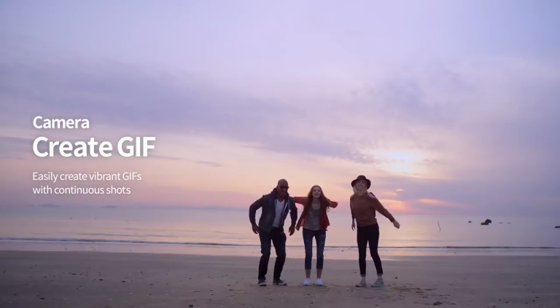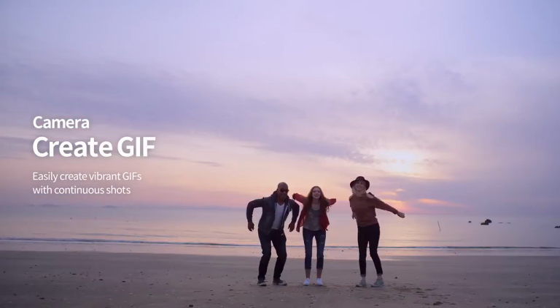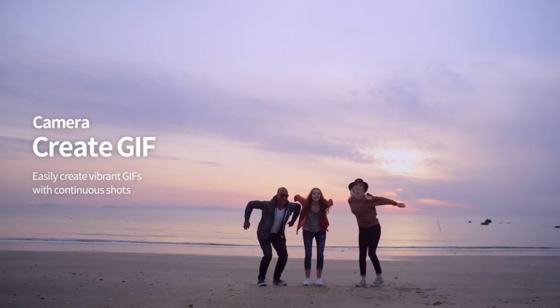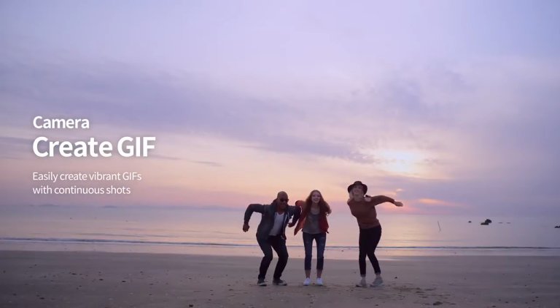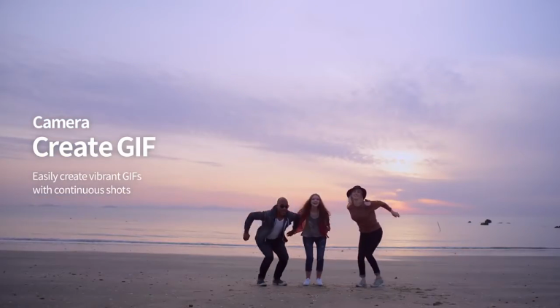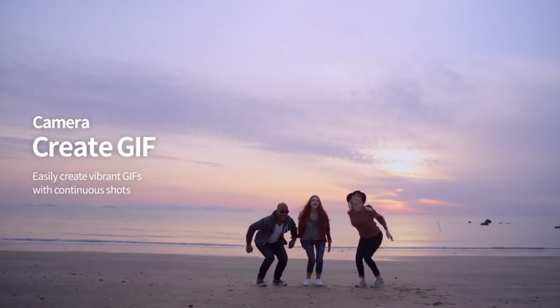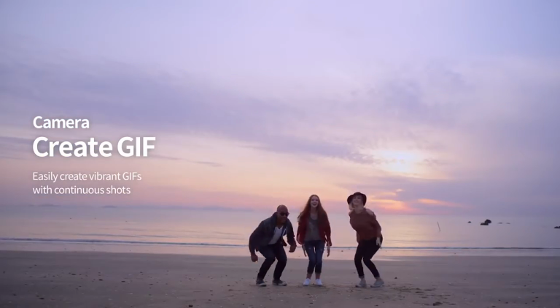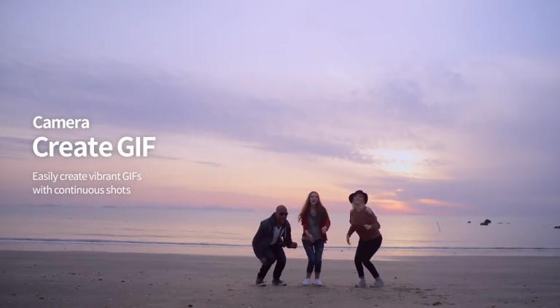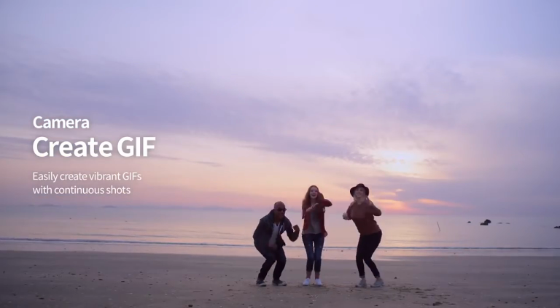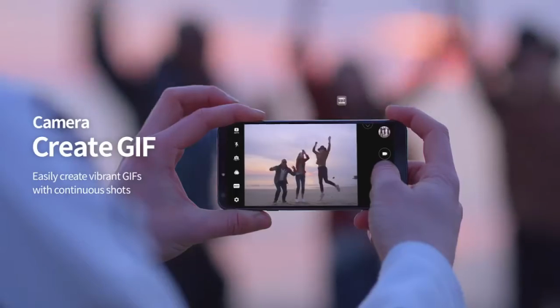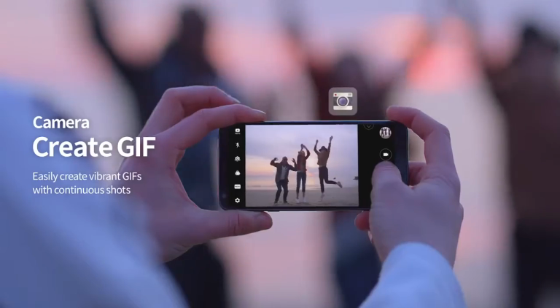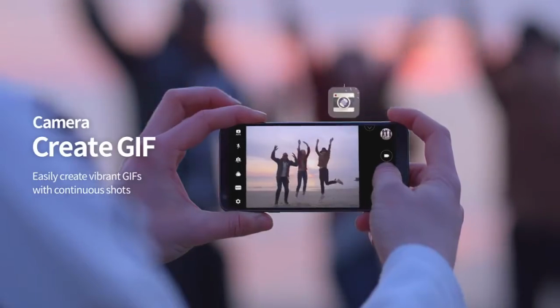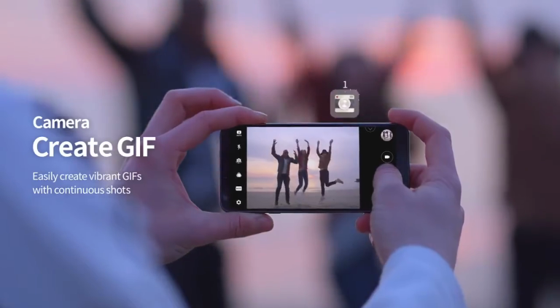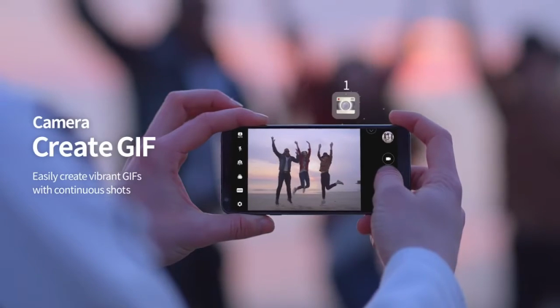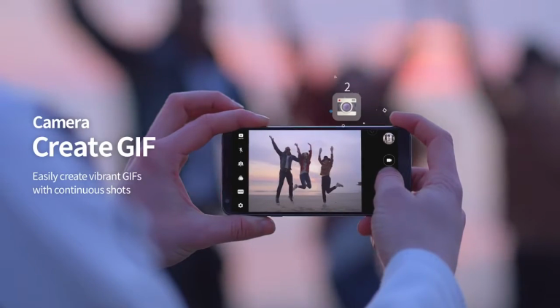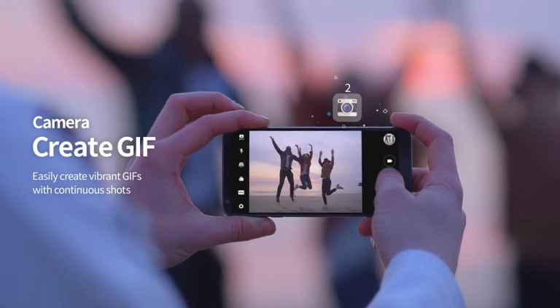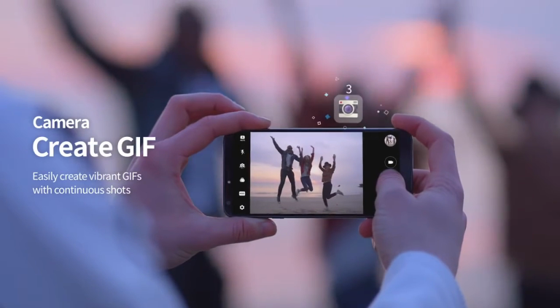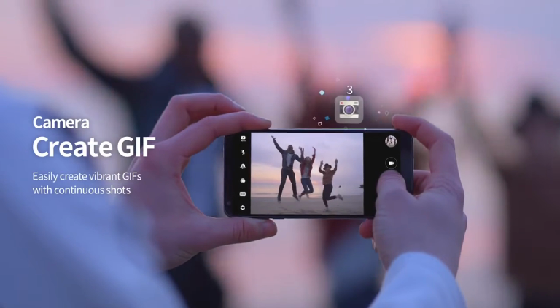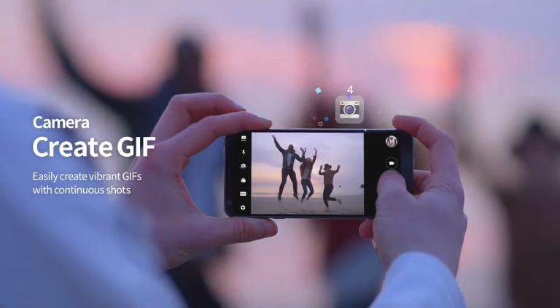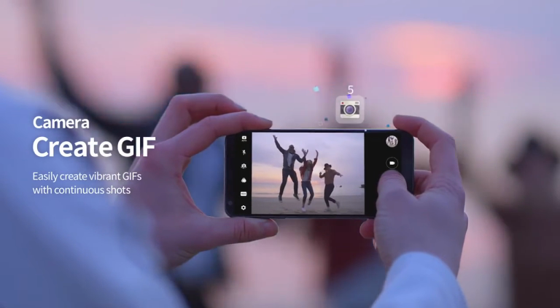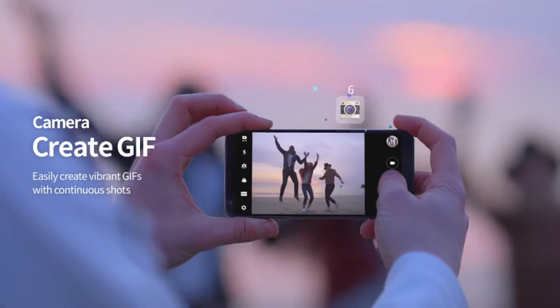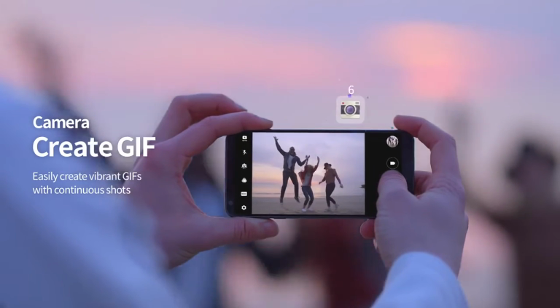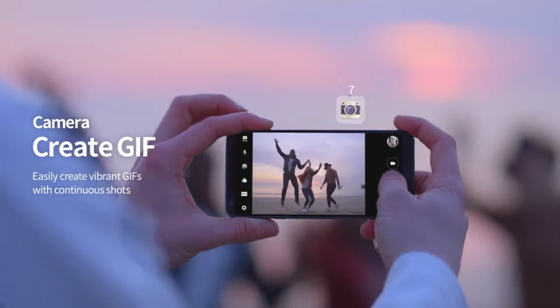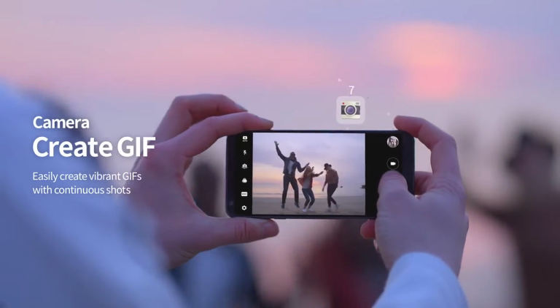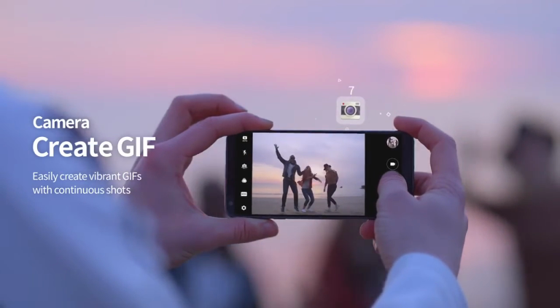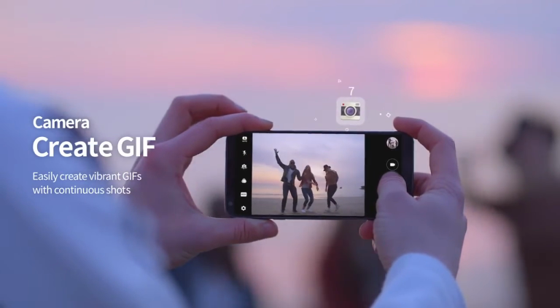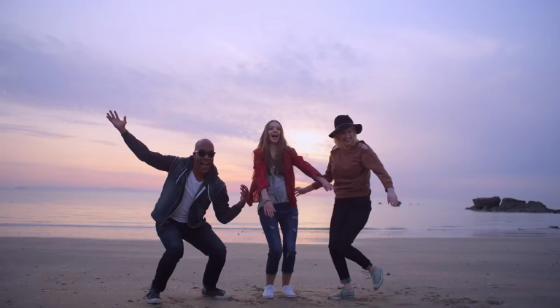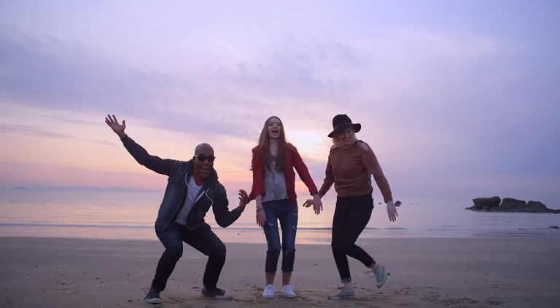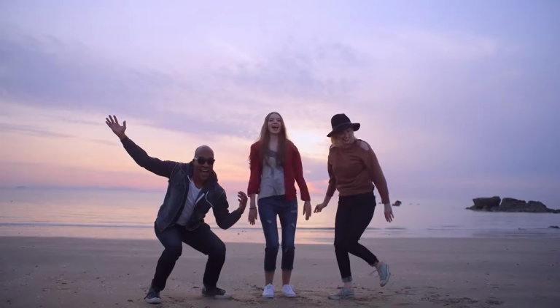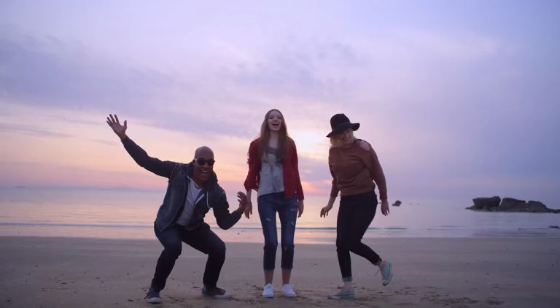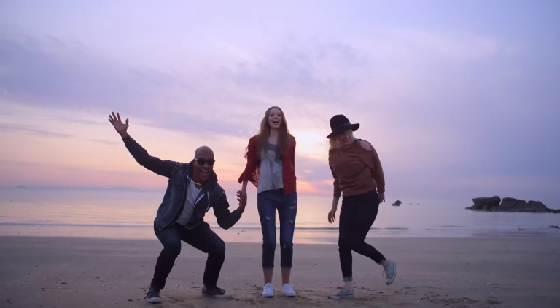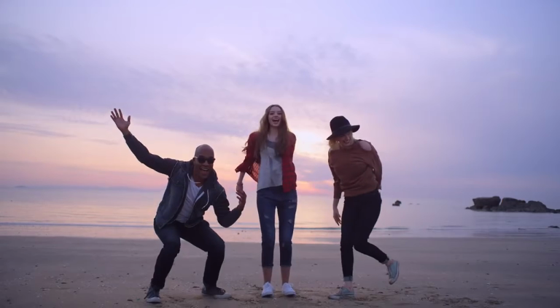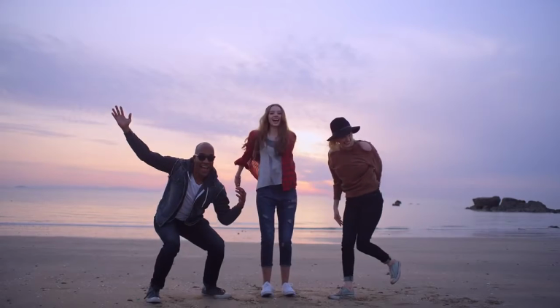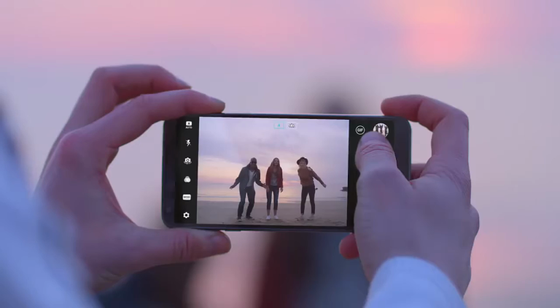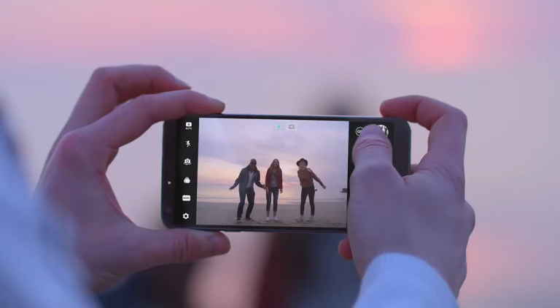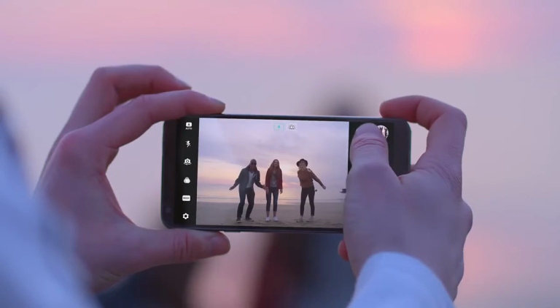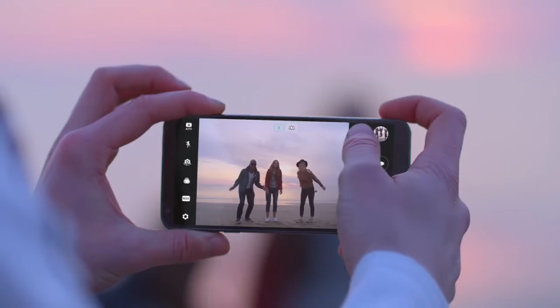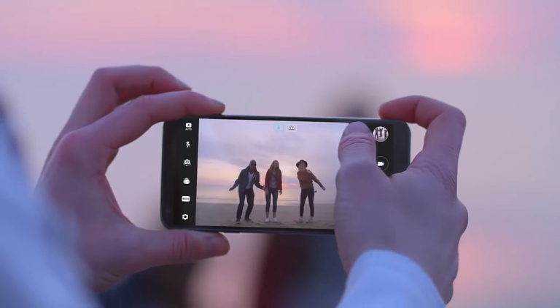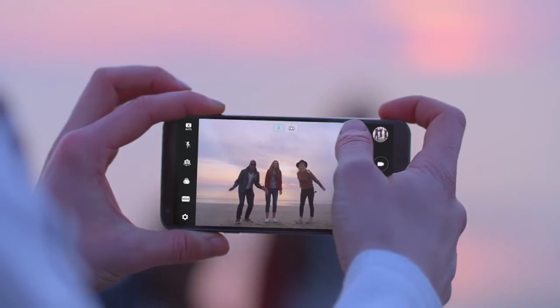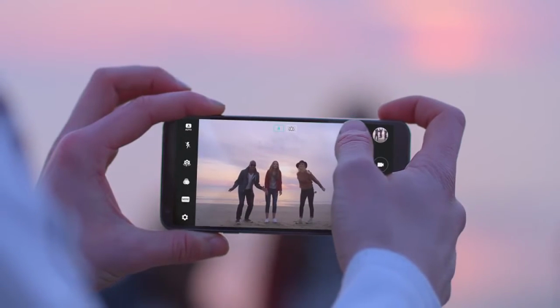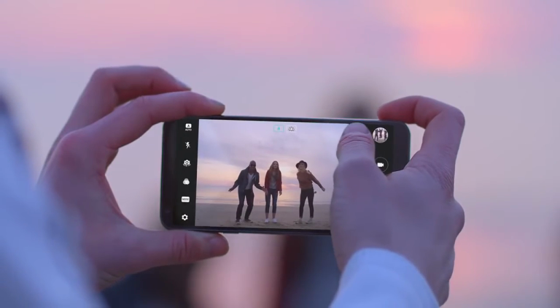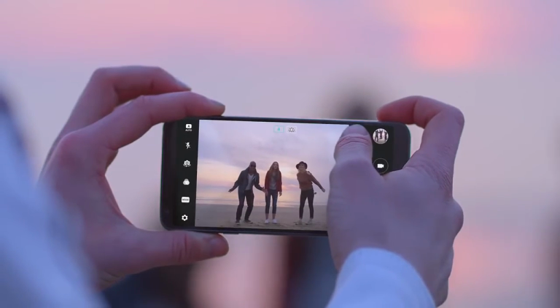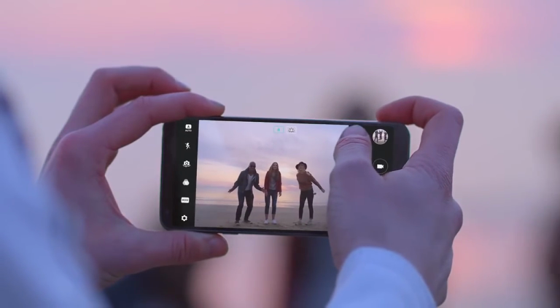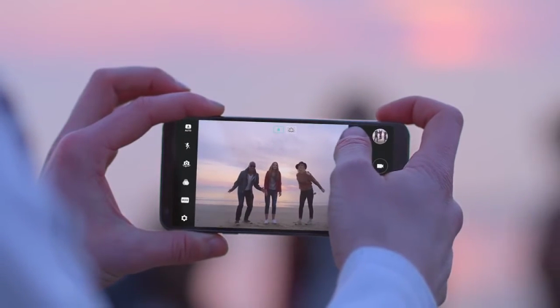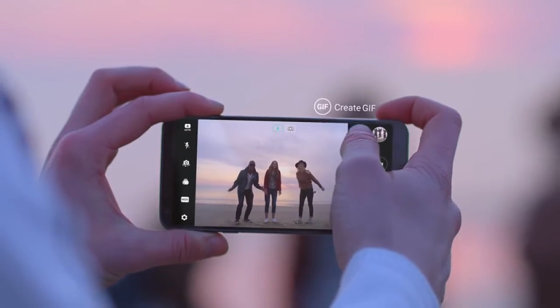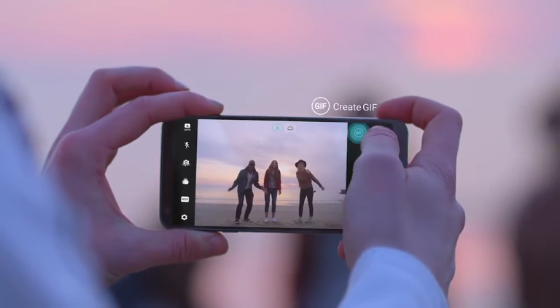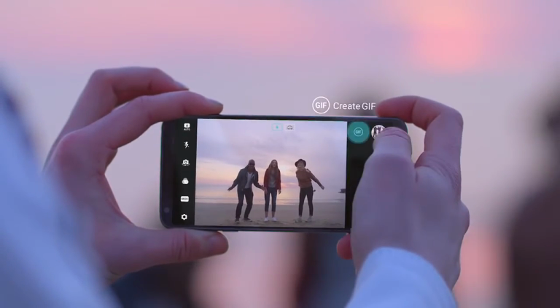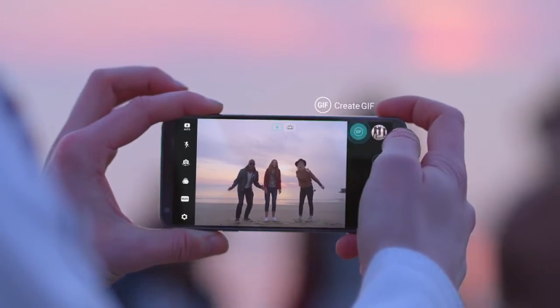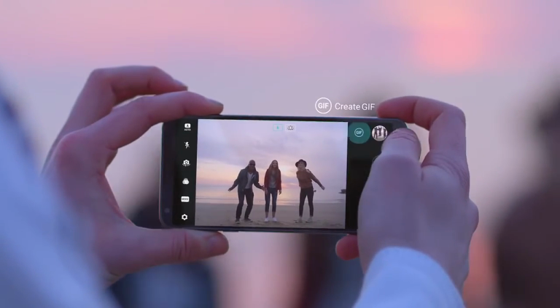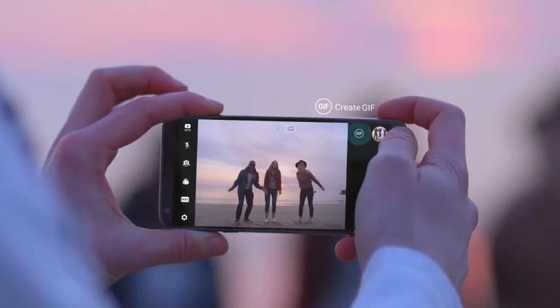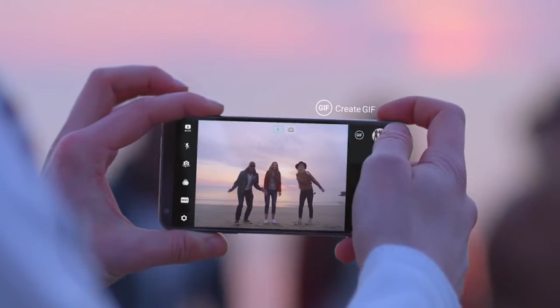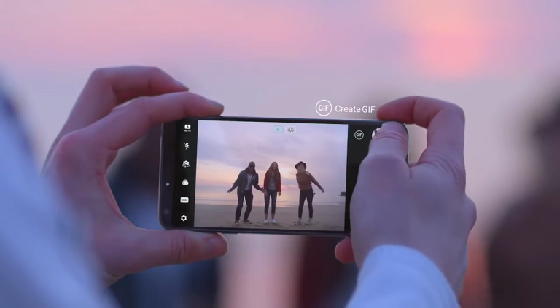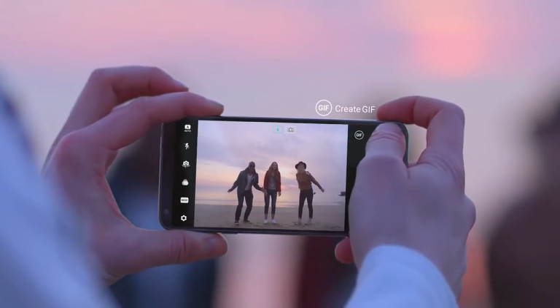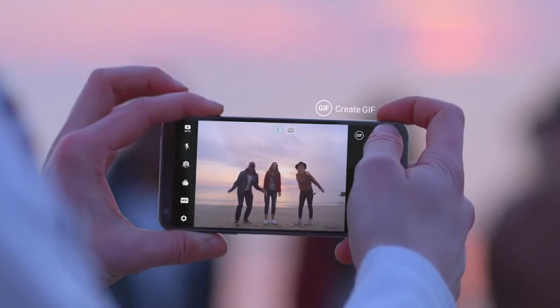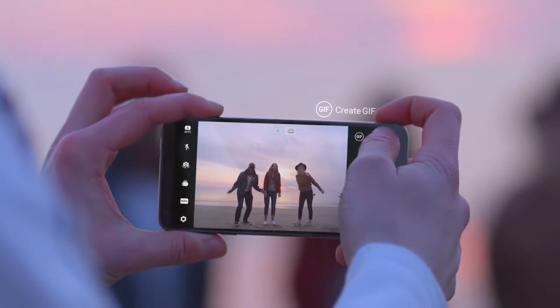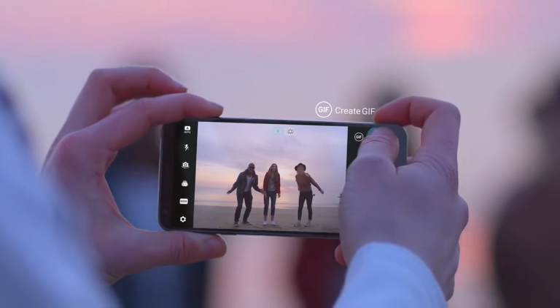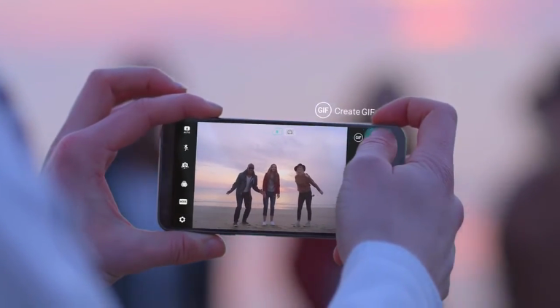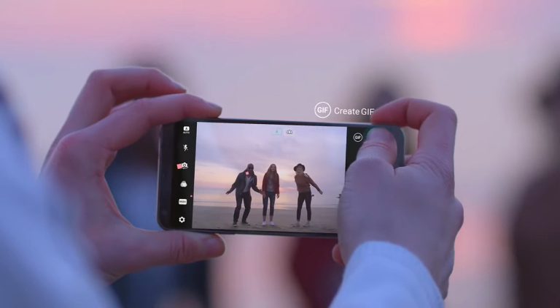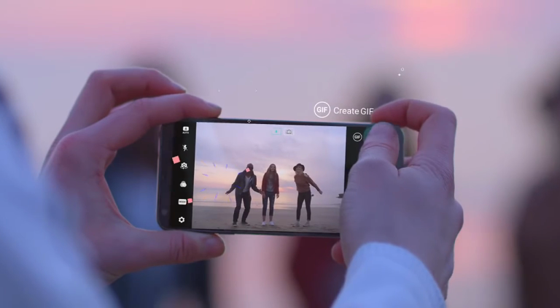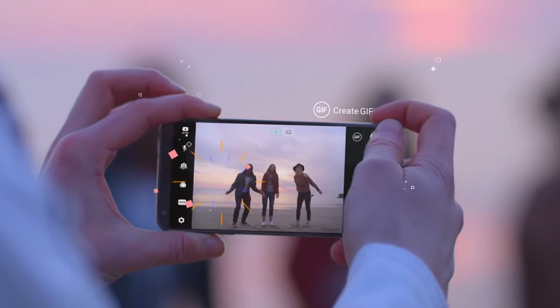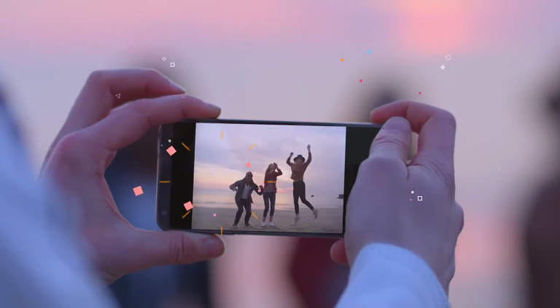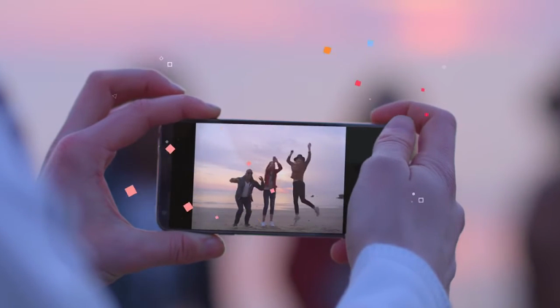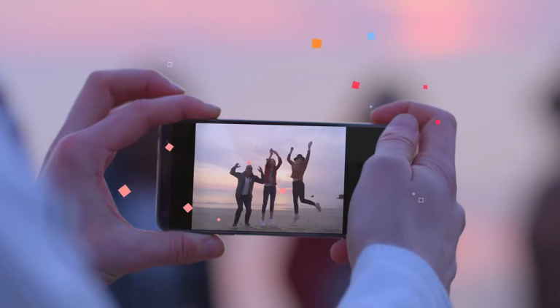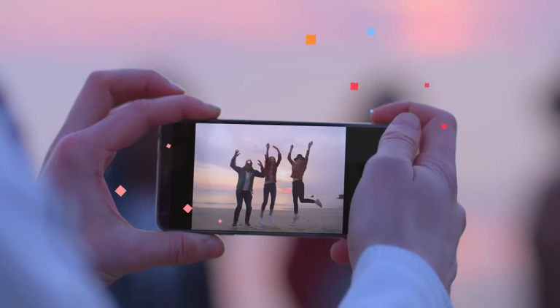Looking to take more than just a picture? Hold the shutter down and then simply tap the GIF button to create GIF videos.